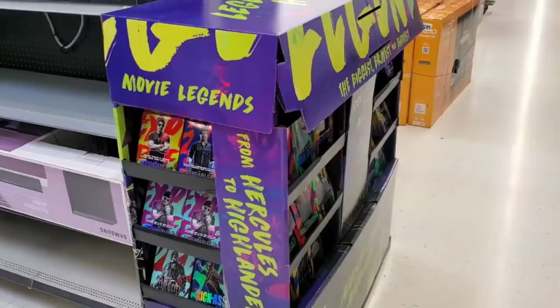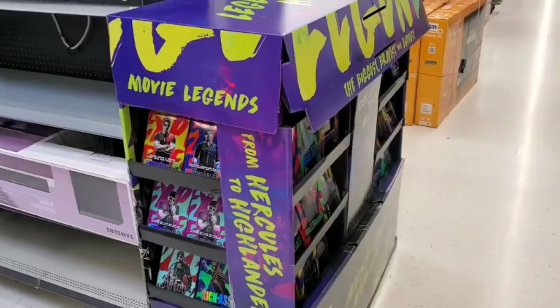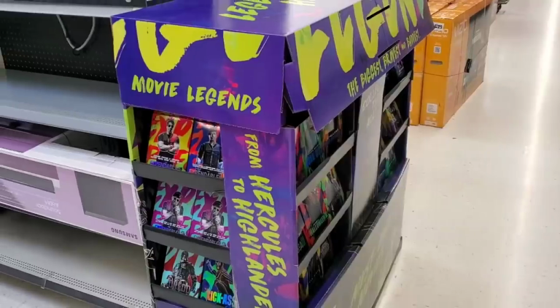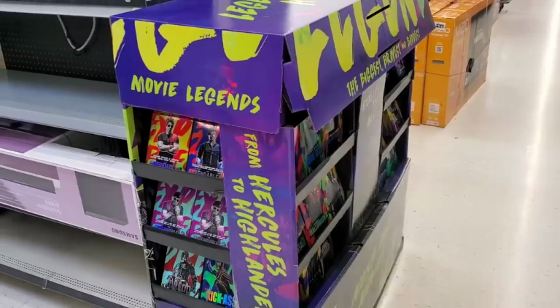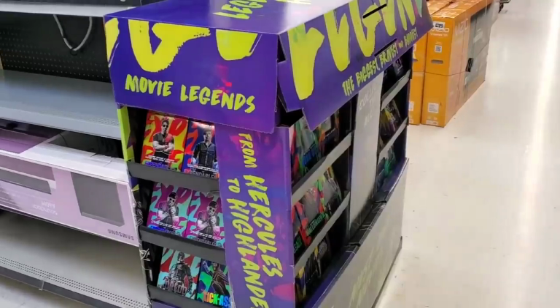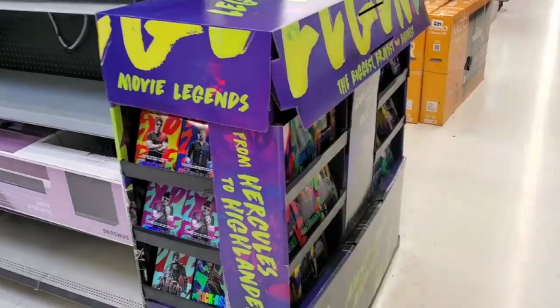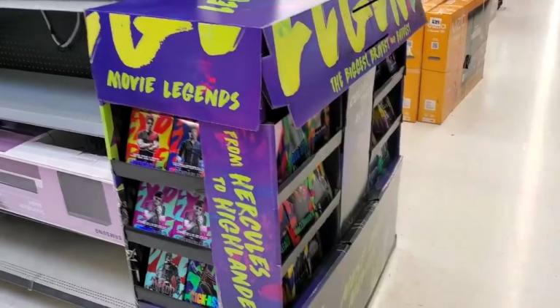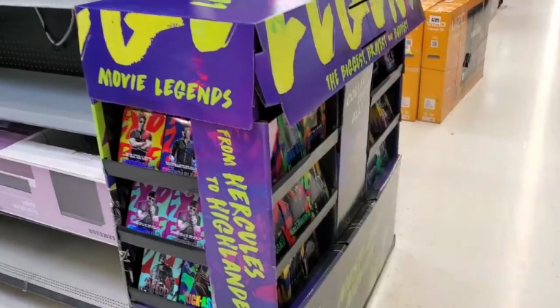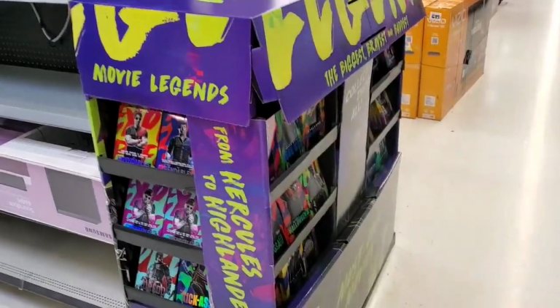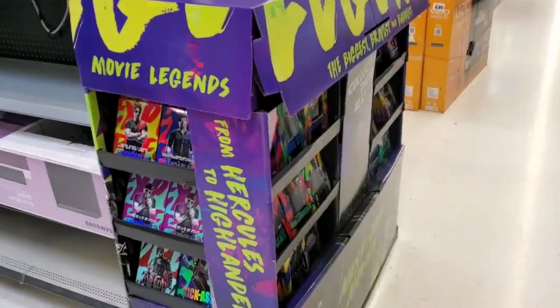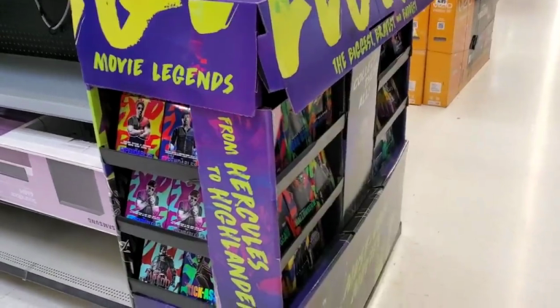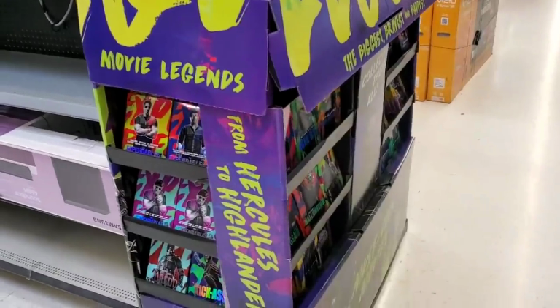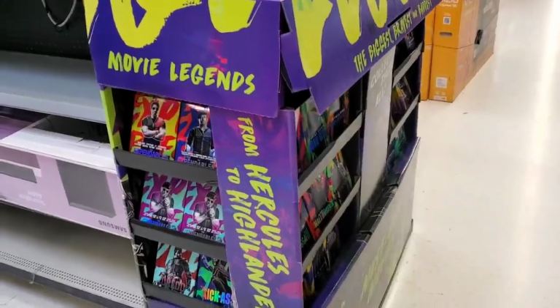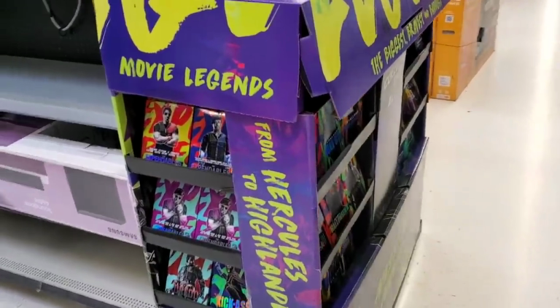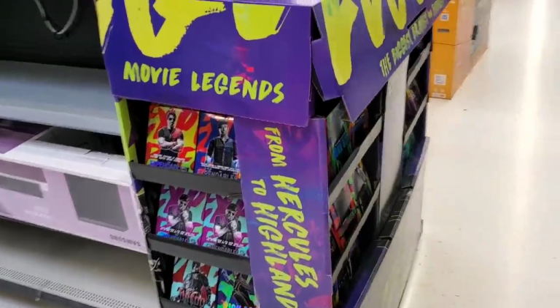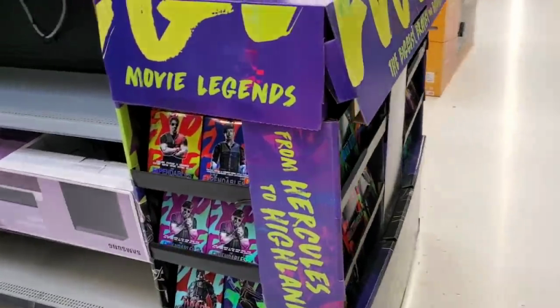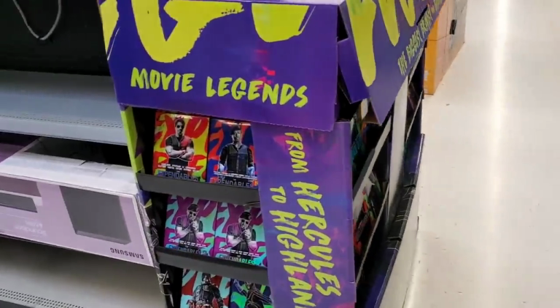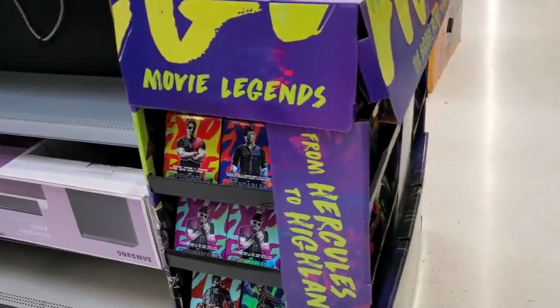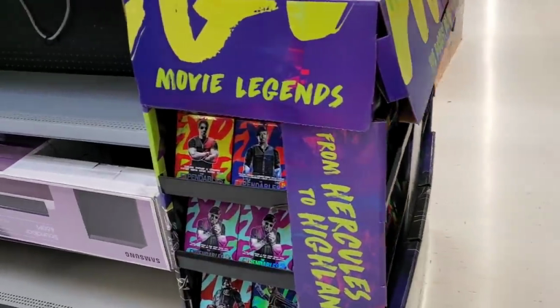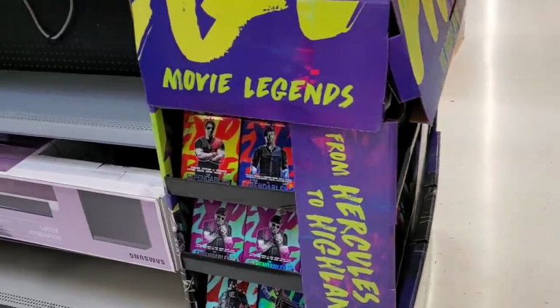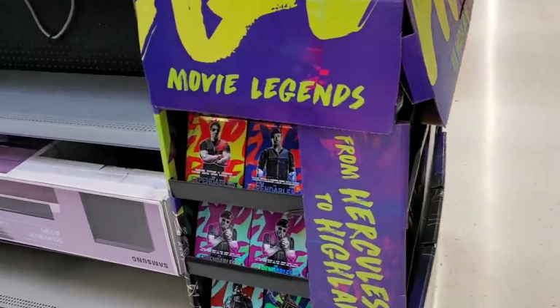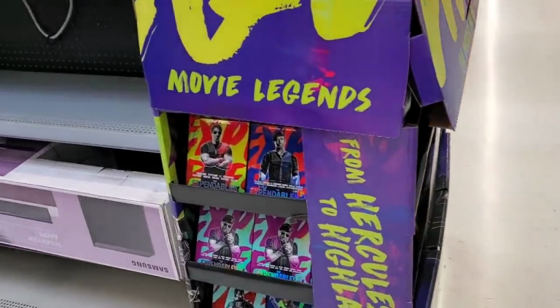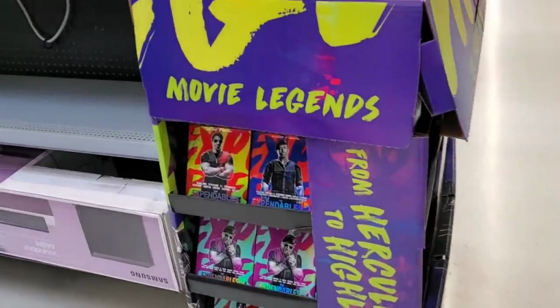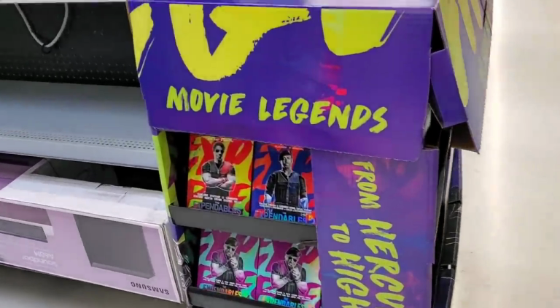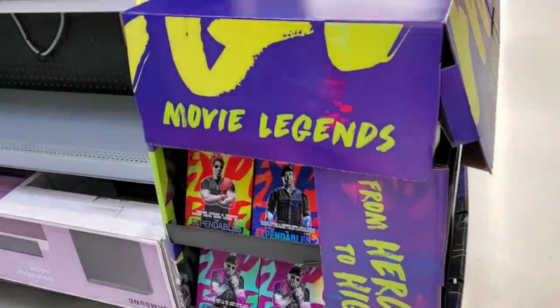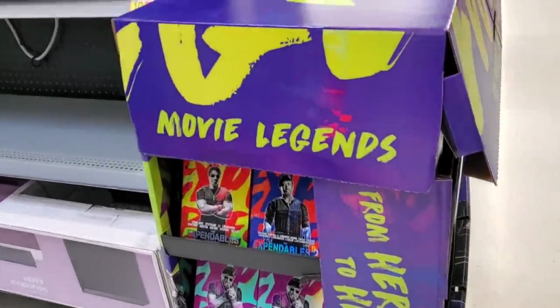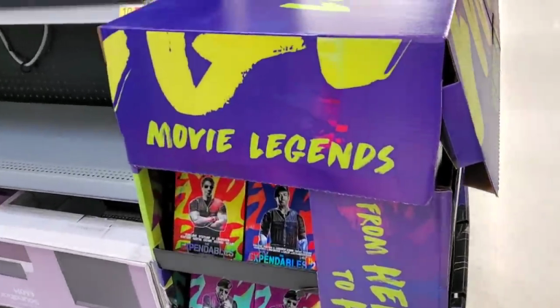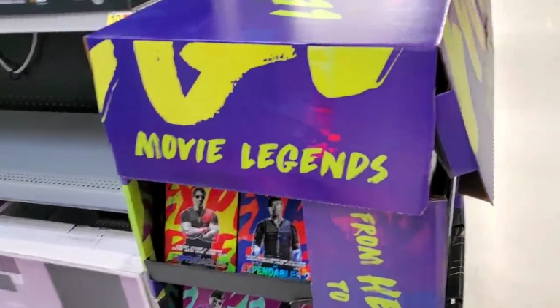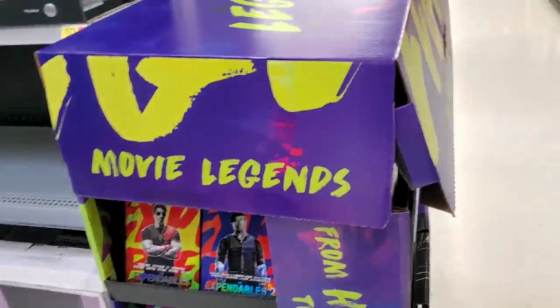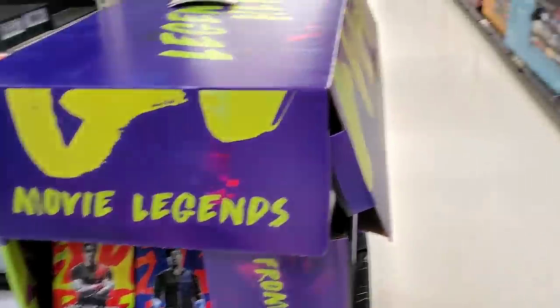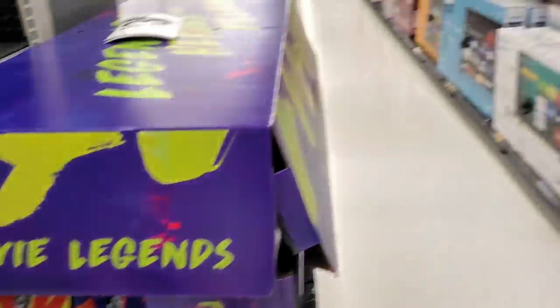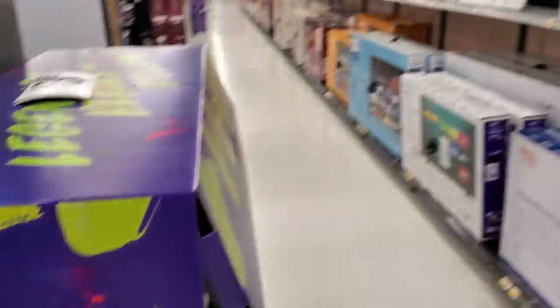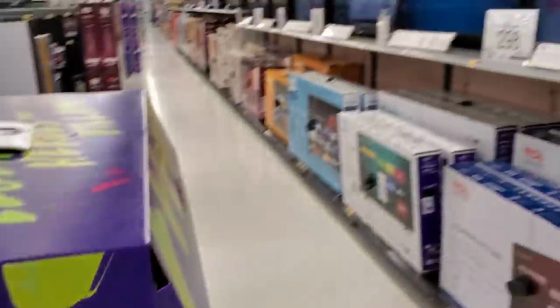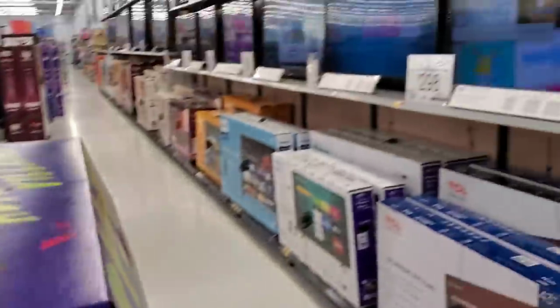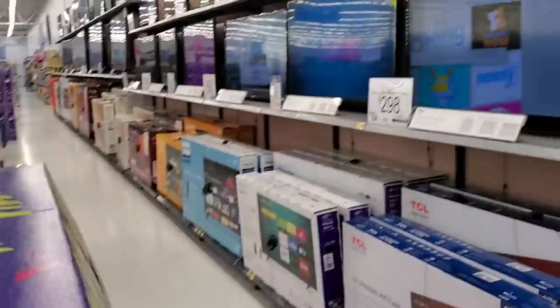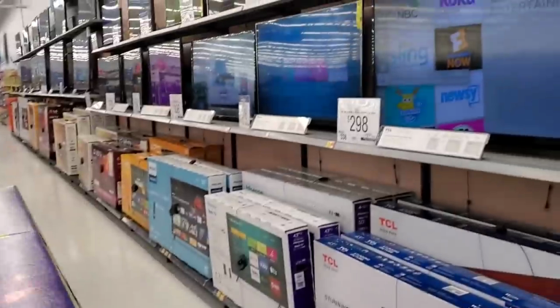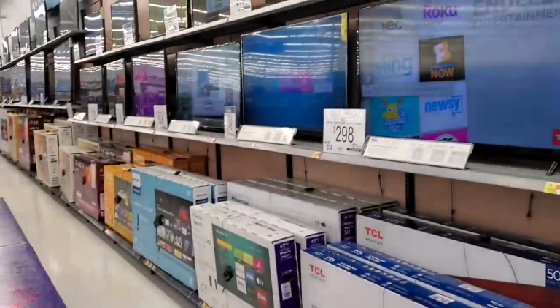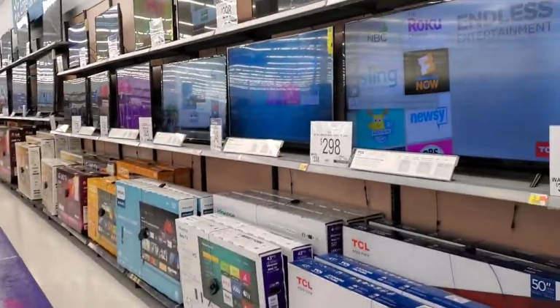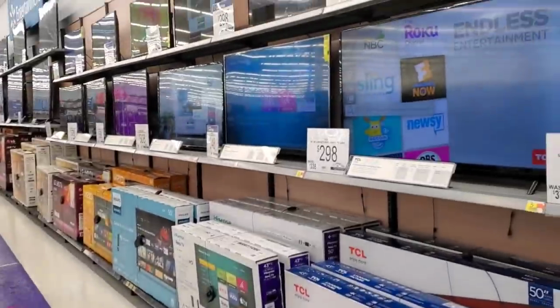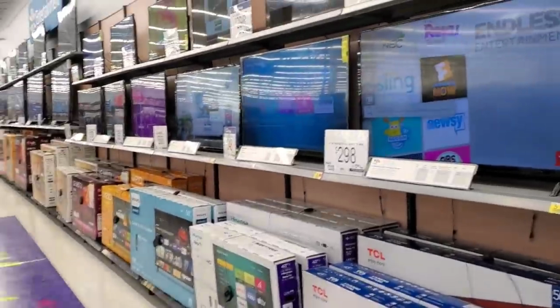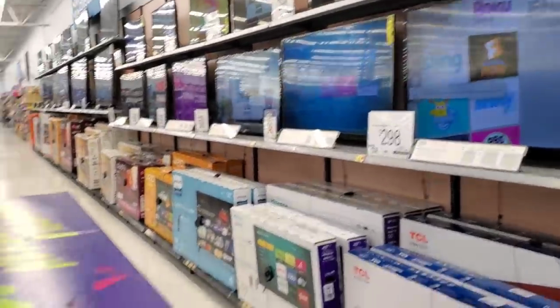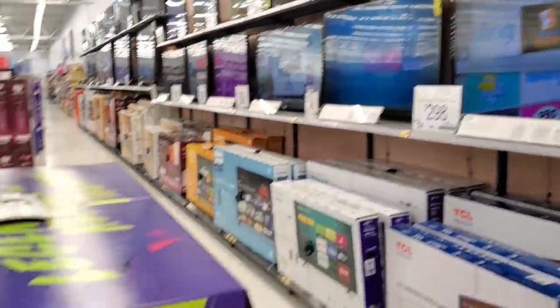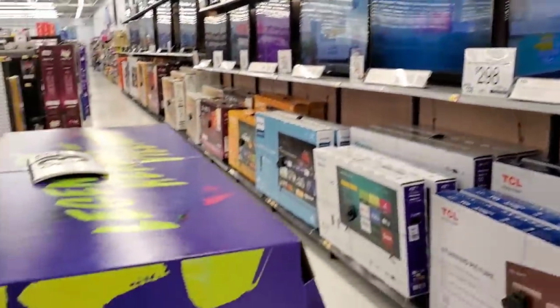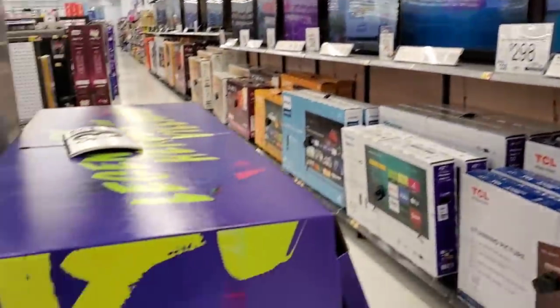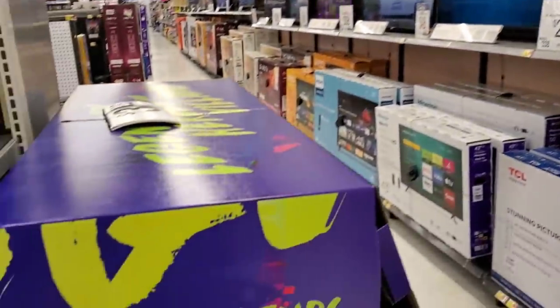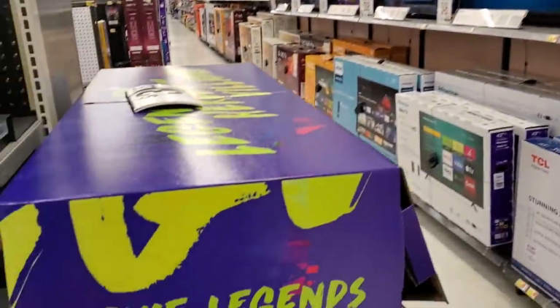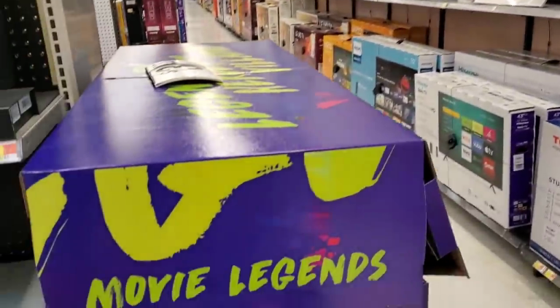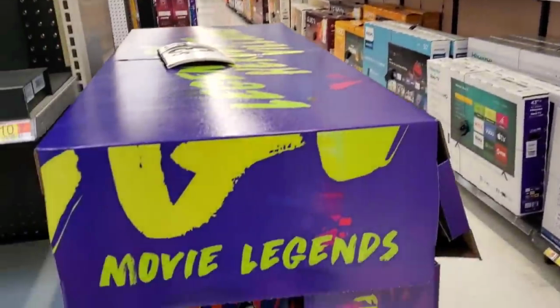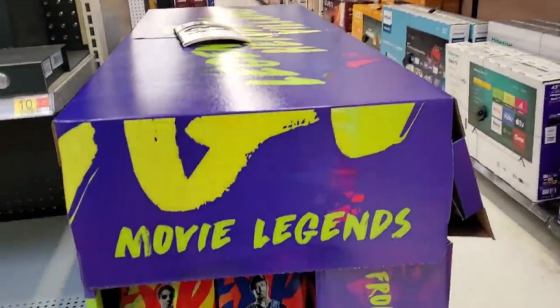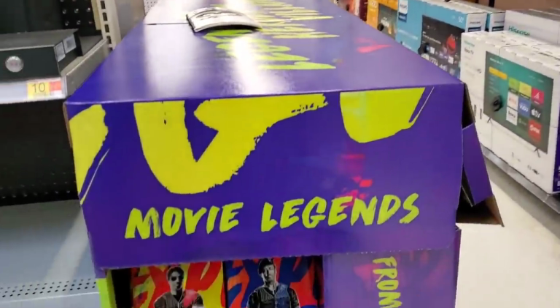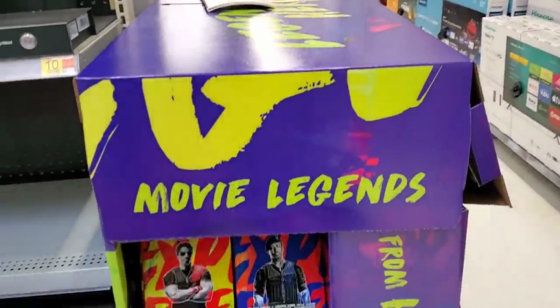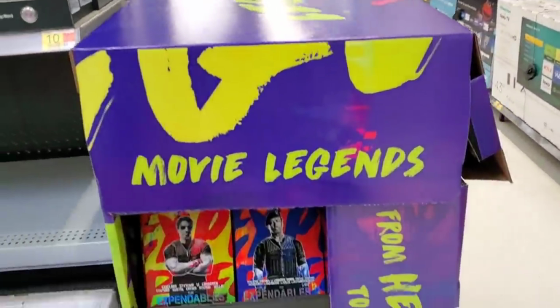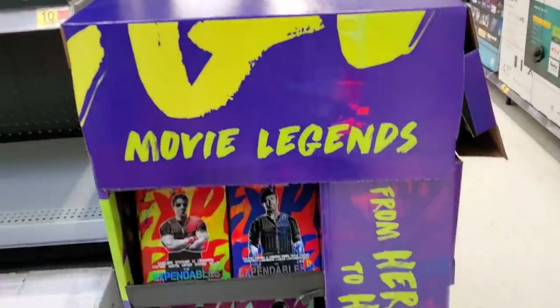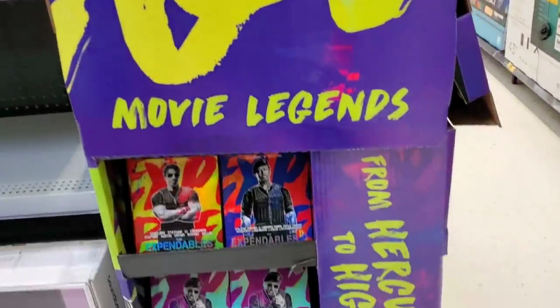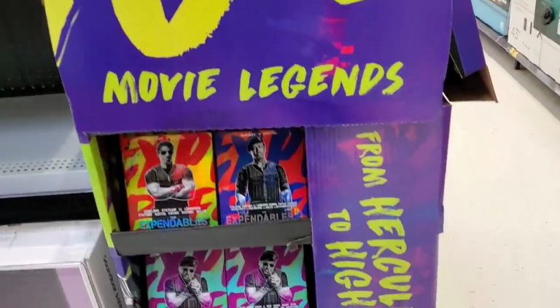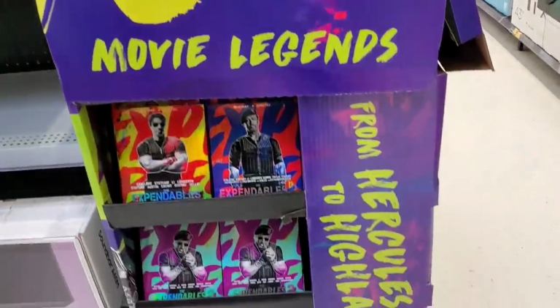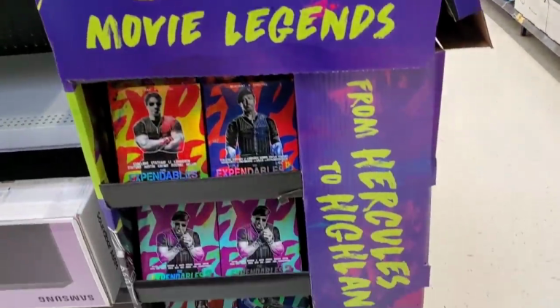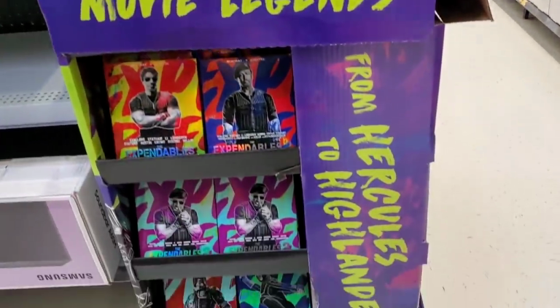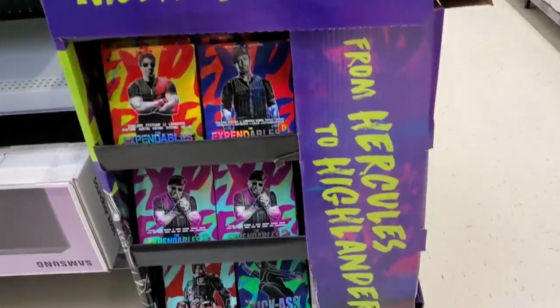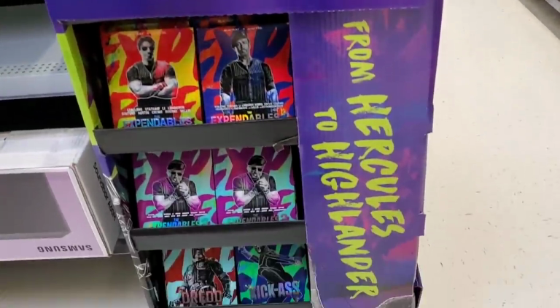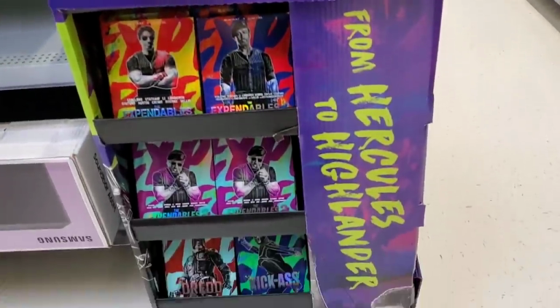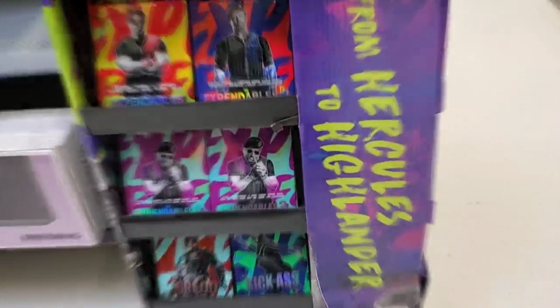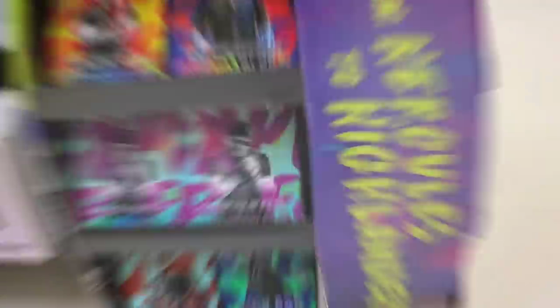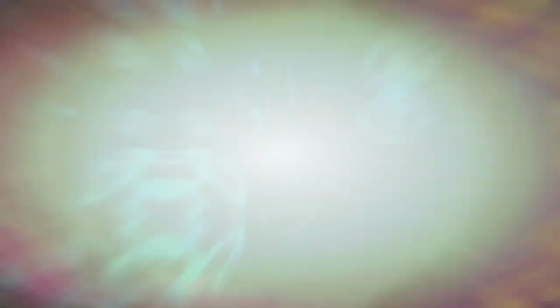I looked up front and they didn't have these, but all the way in the back here by the TV section is where they're keeping these awesome slipcovers.